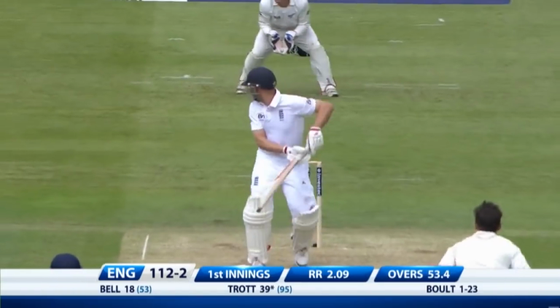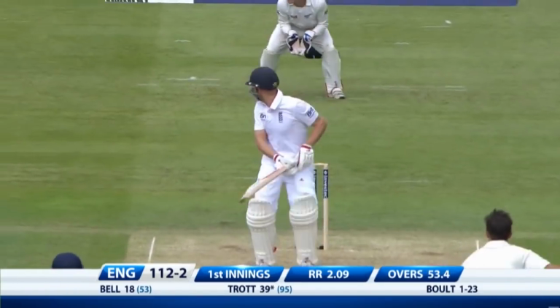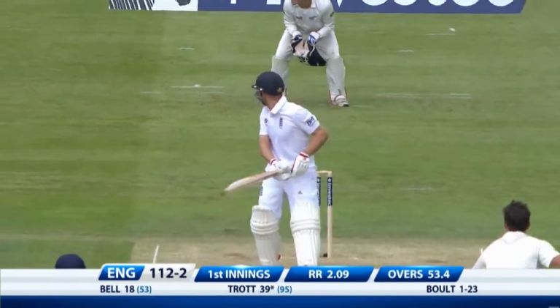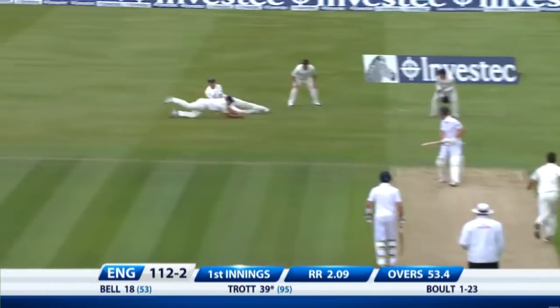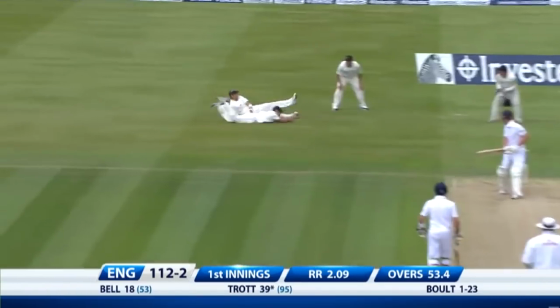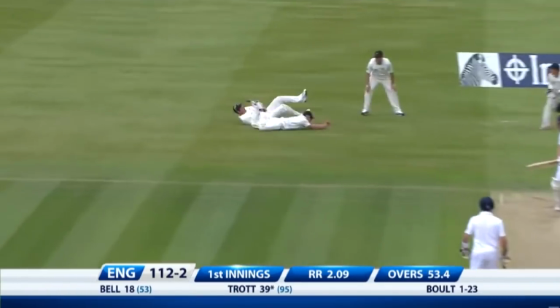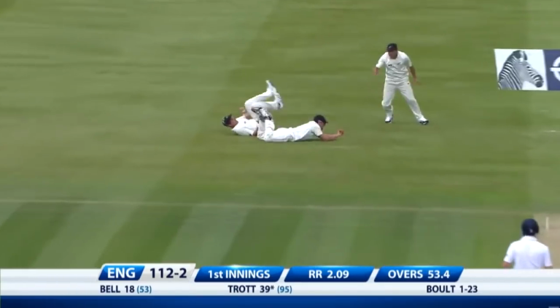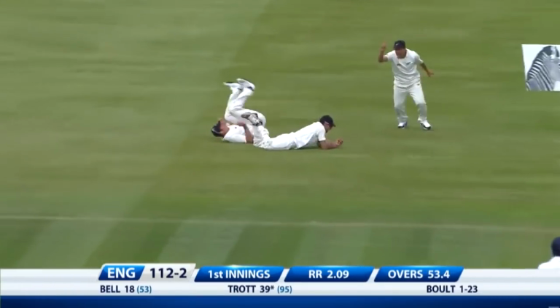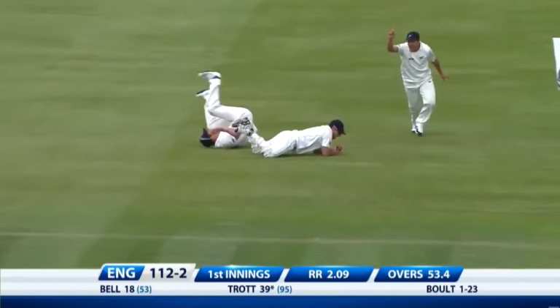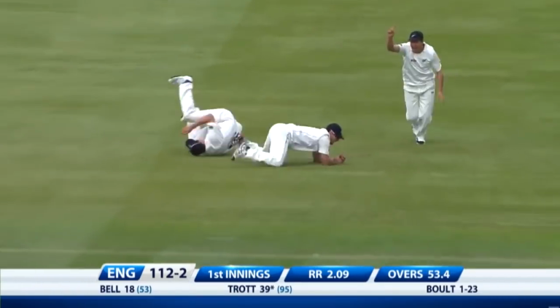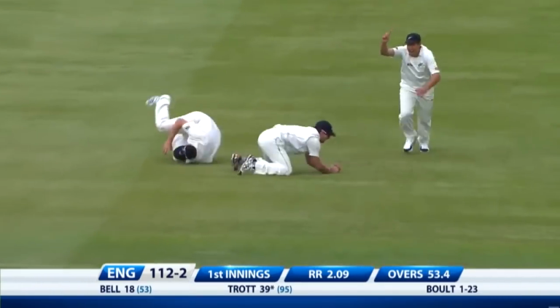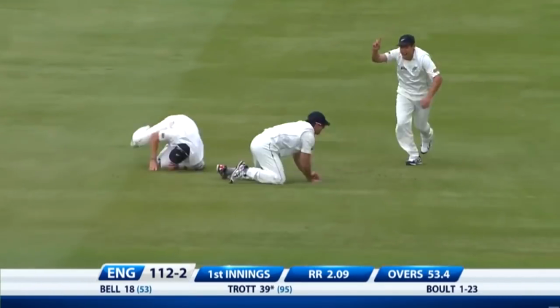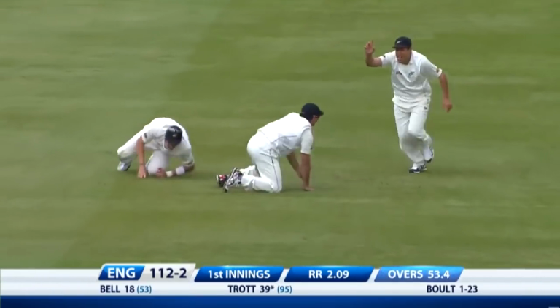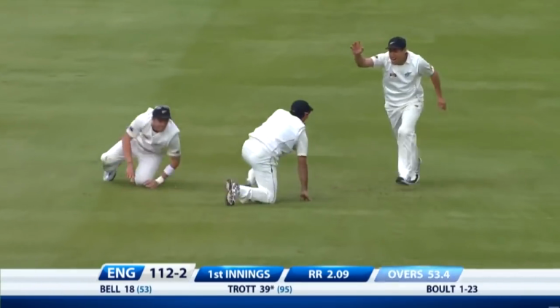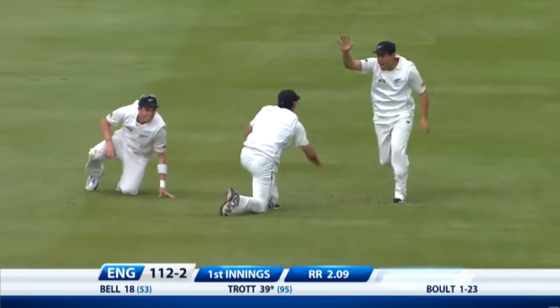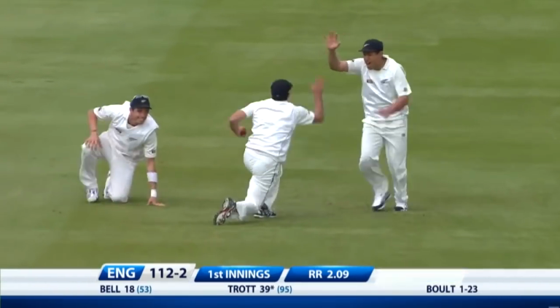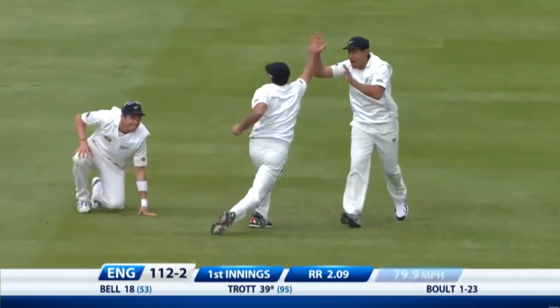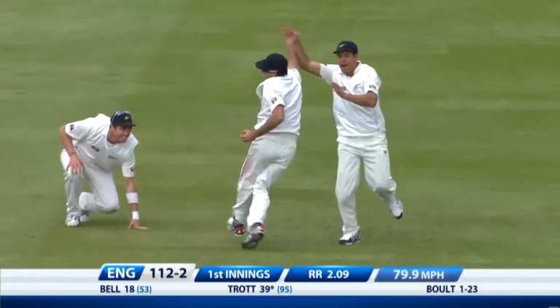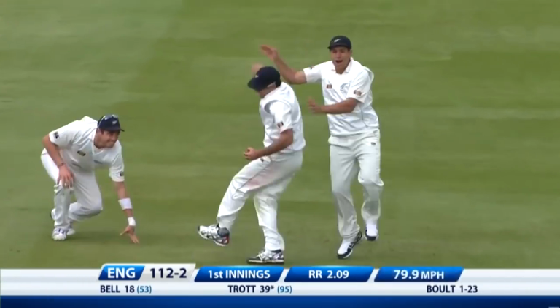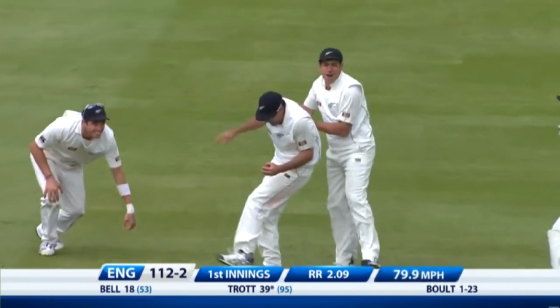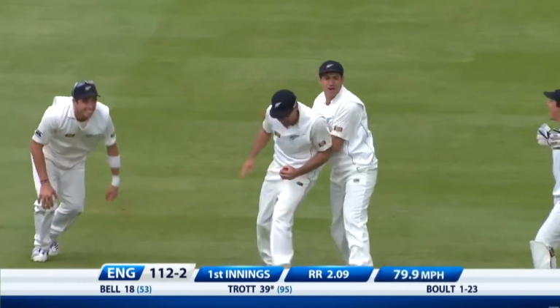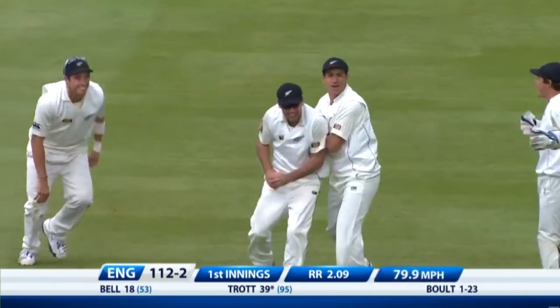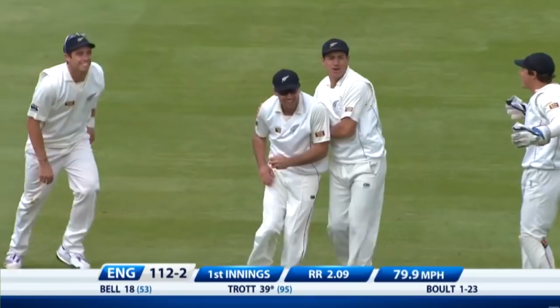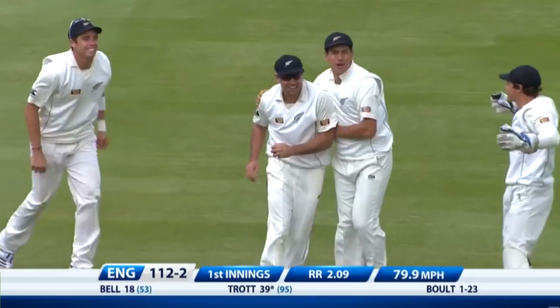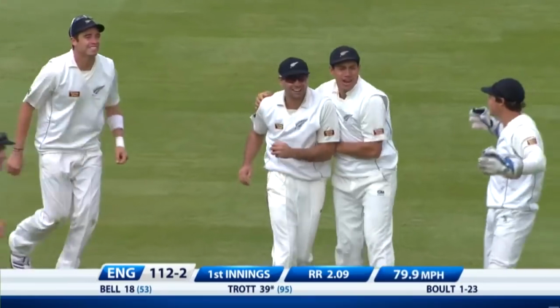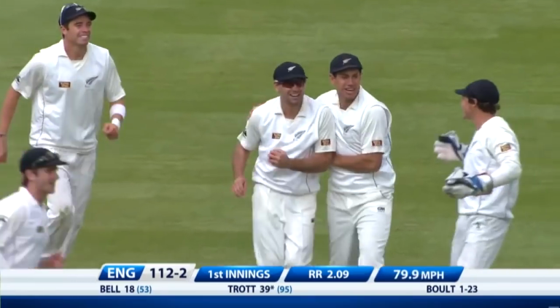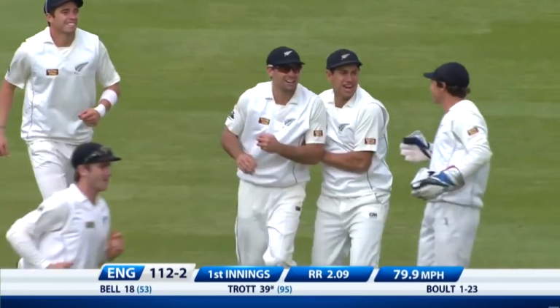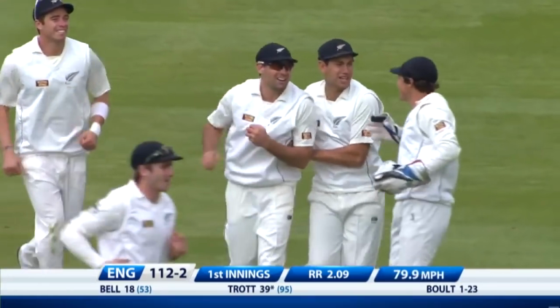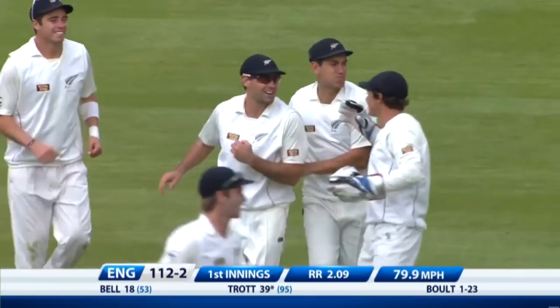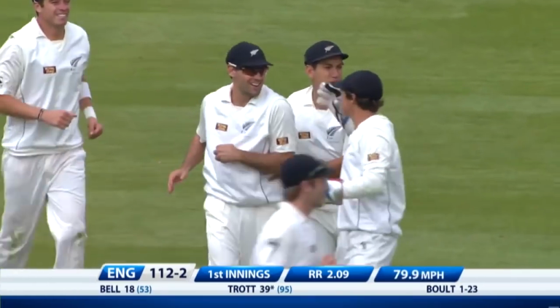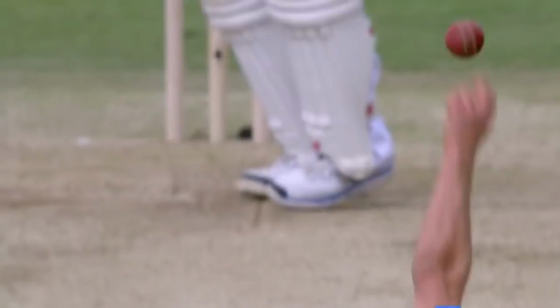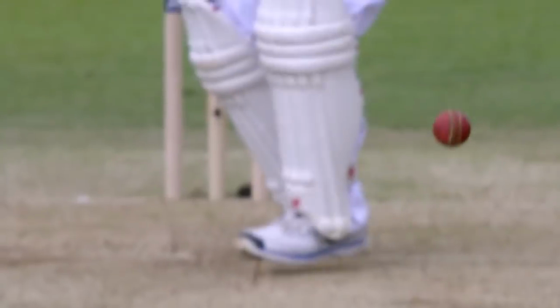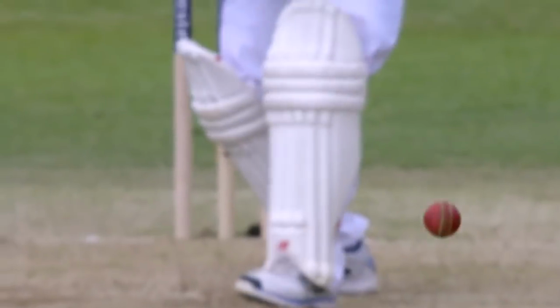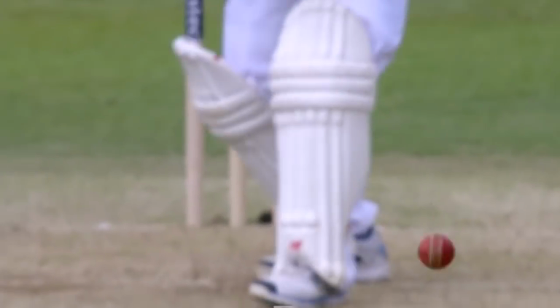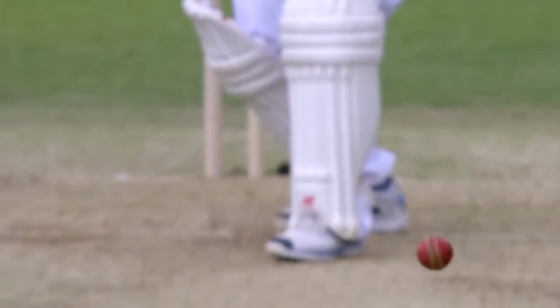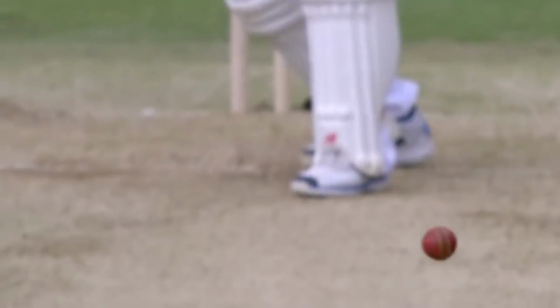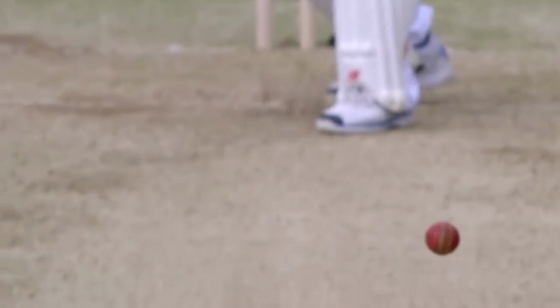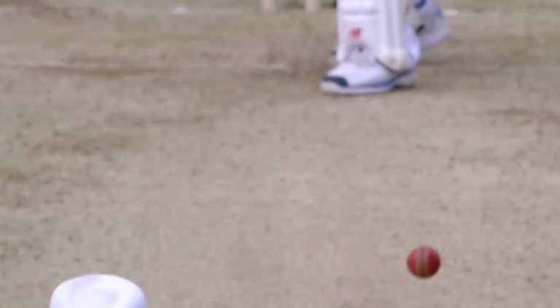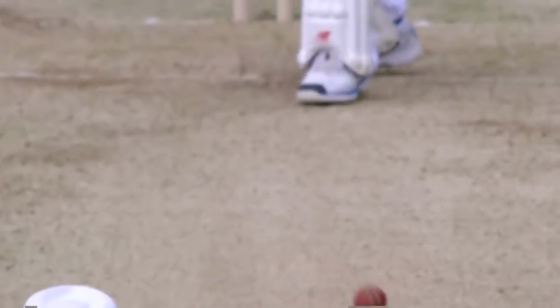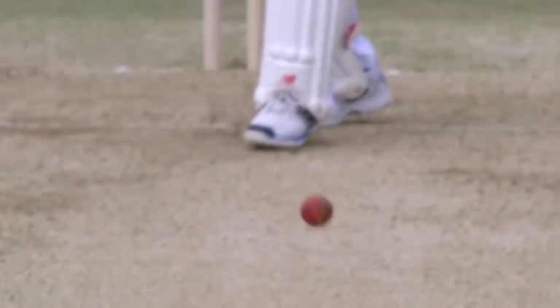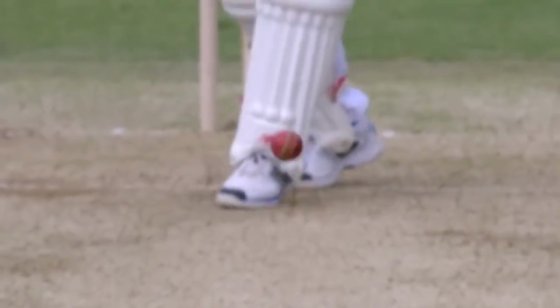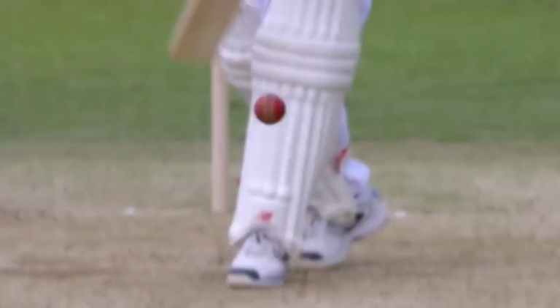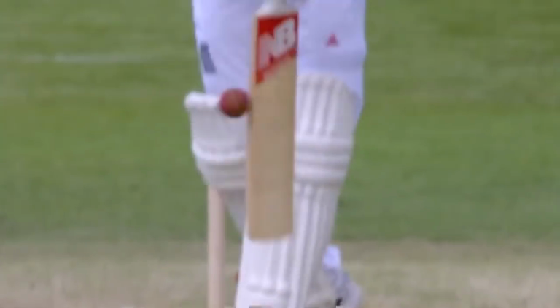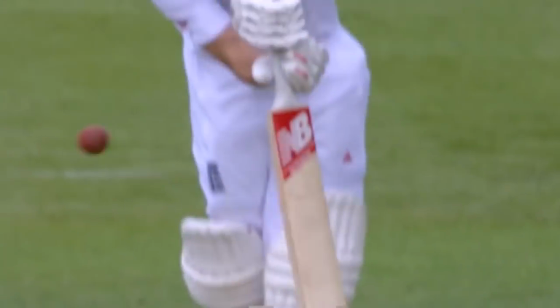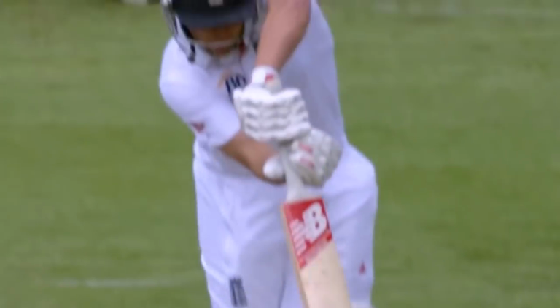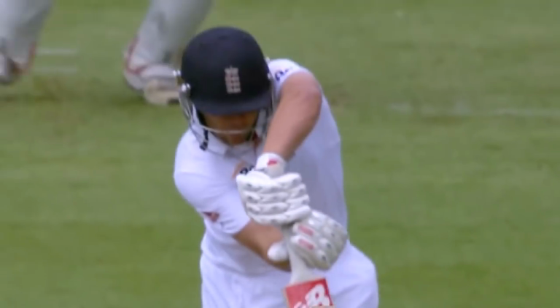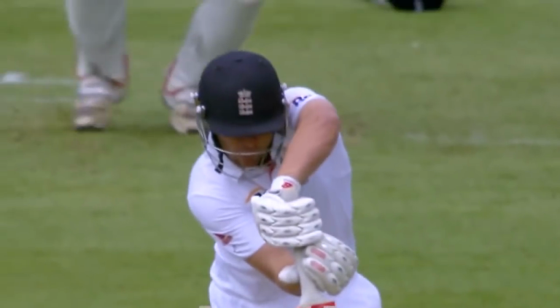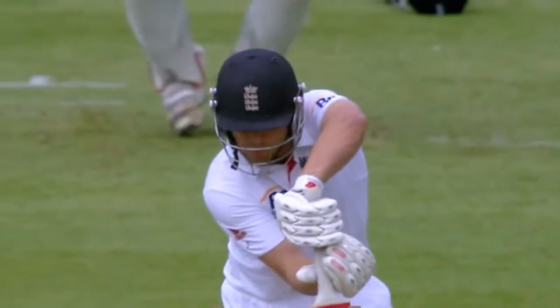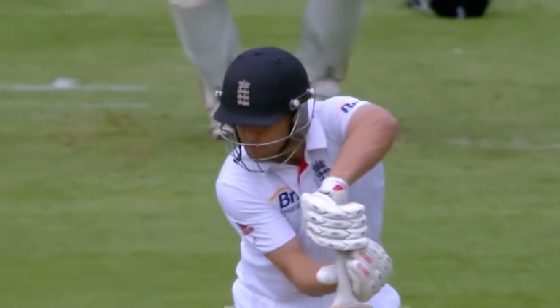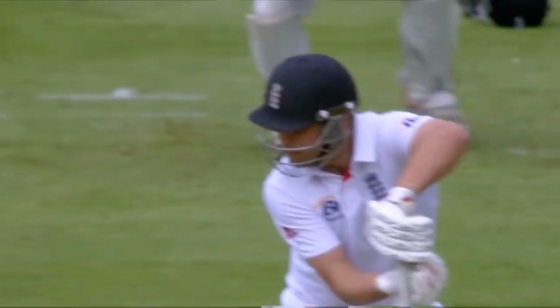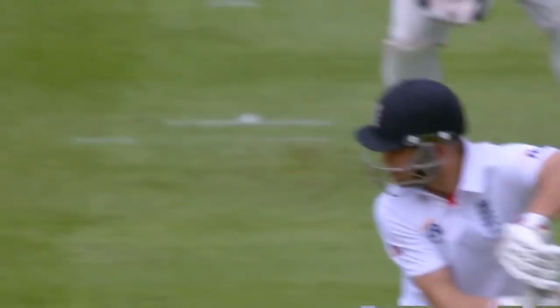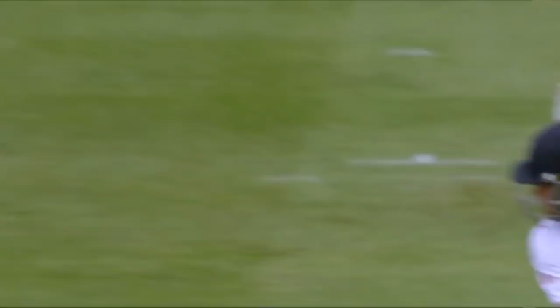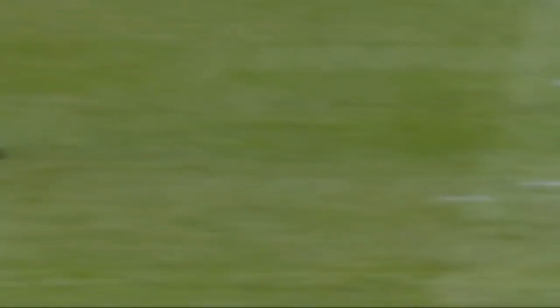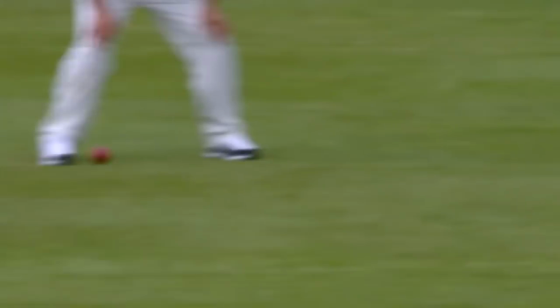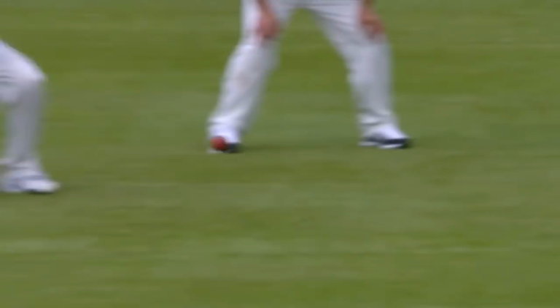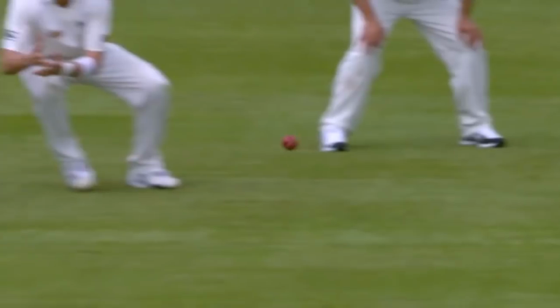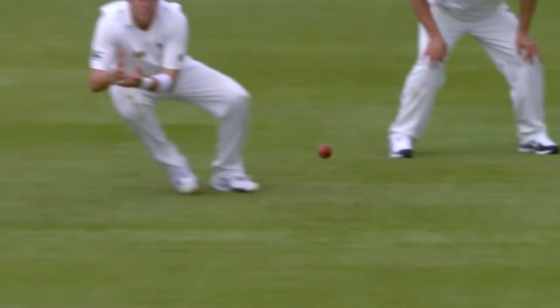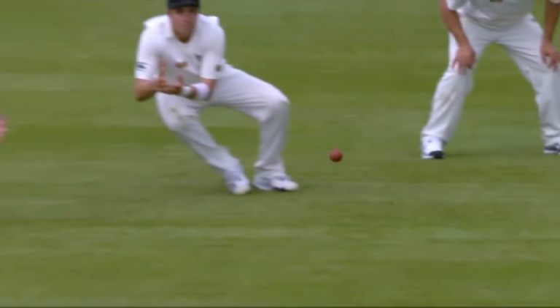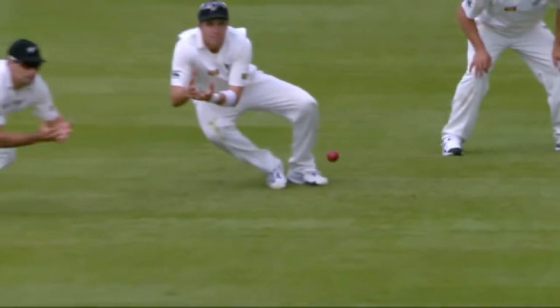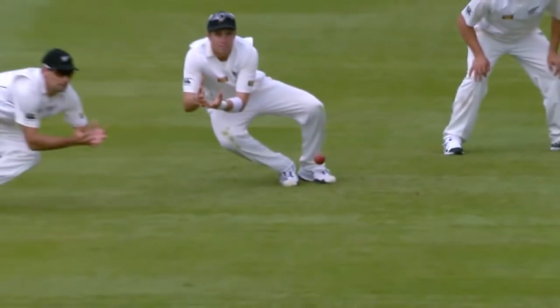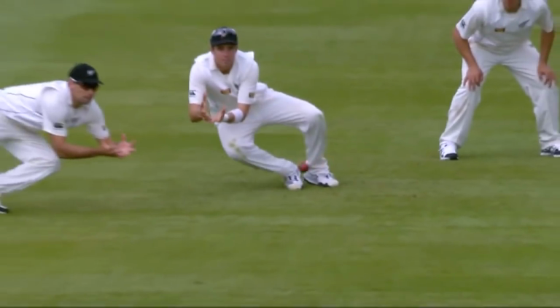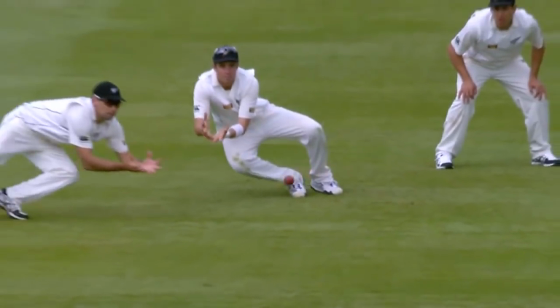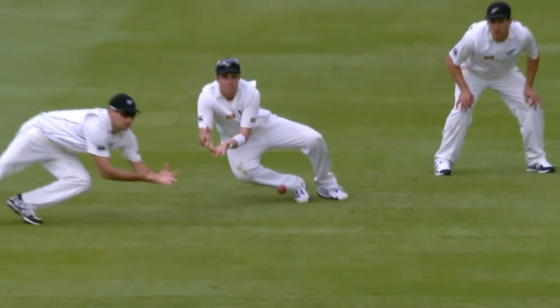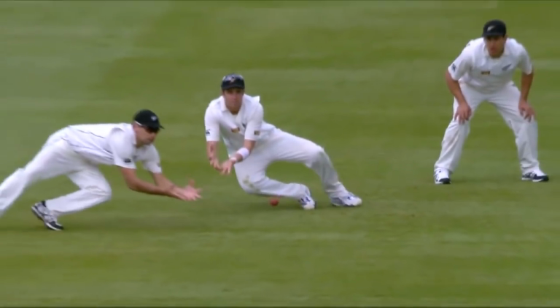Outside edge and gone. What a beauty that is — bringing the ball back into the pads, and then this time angled across.